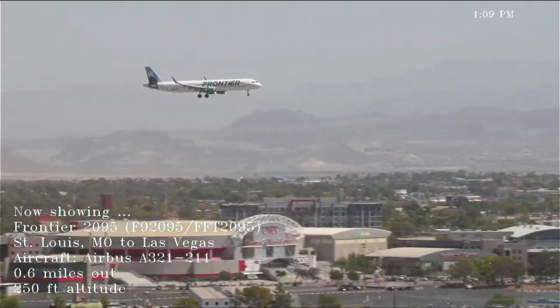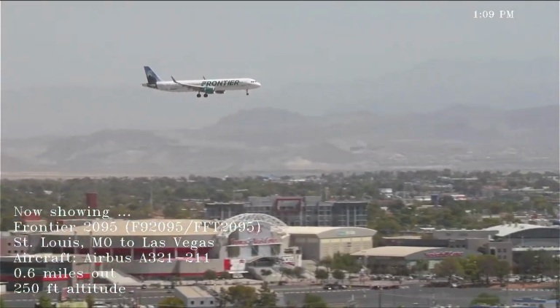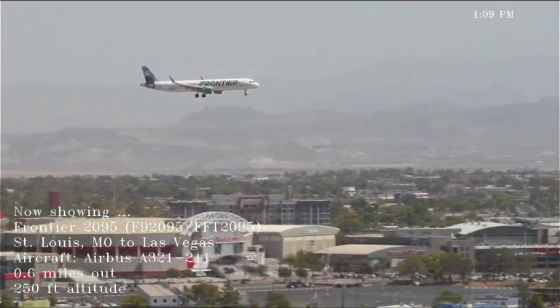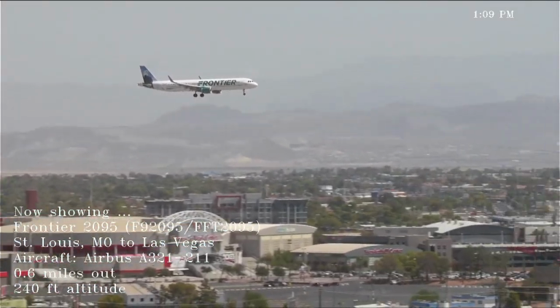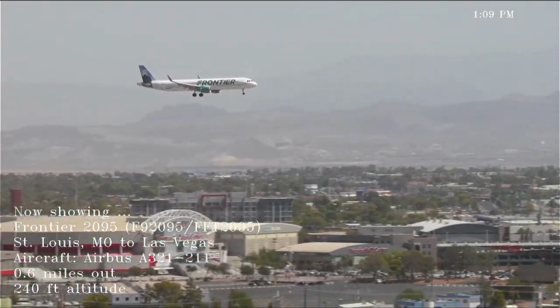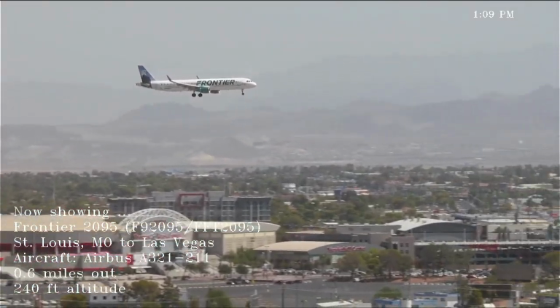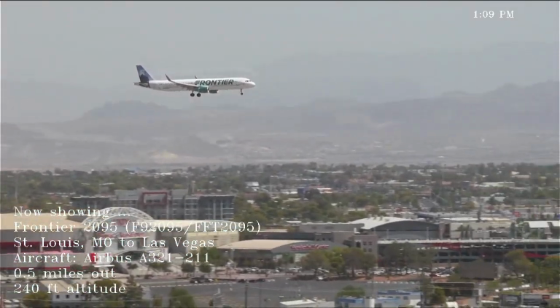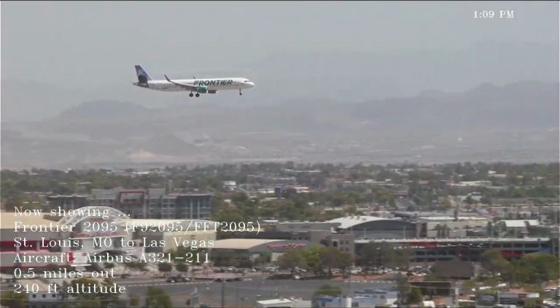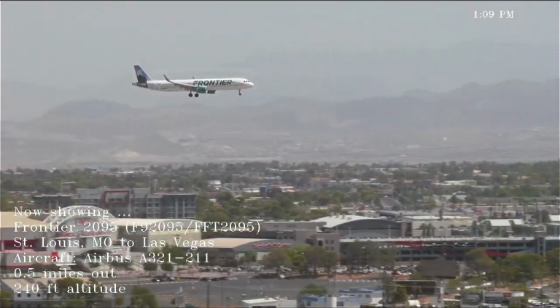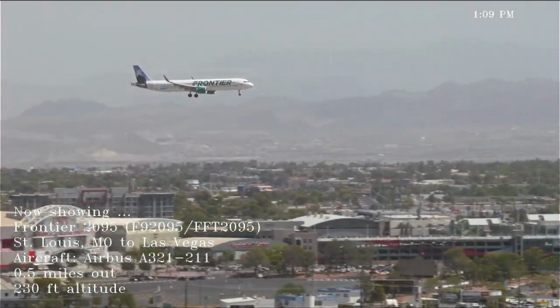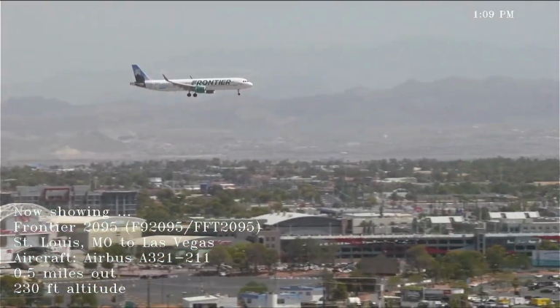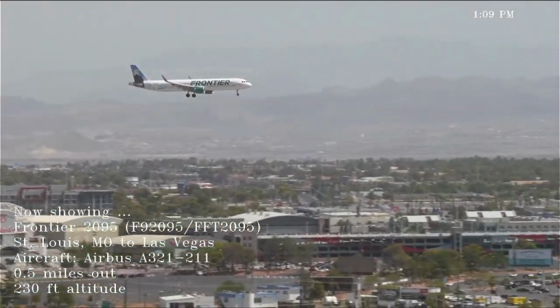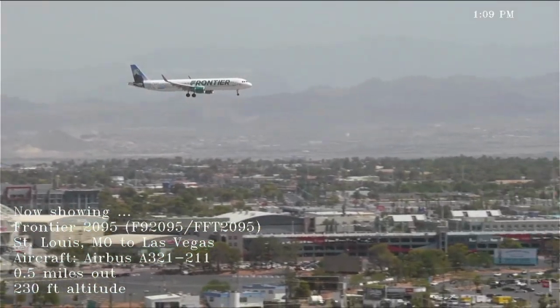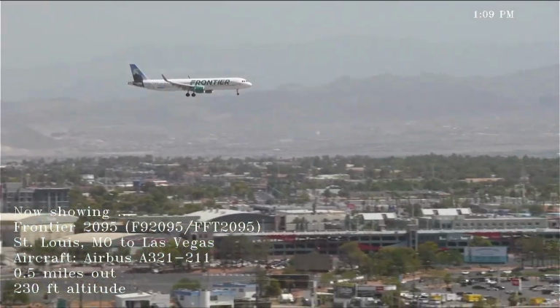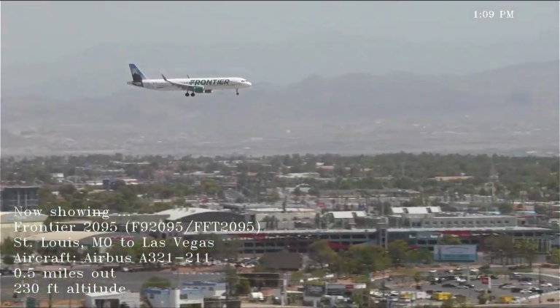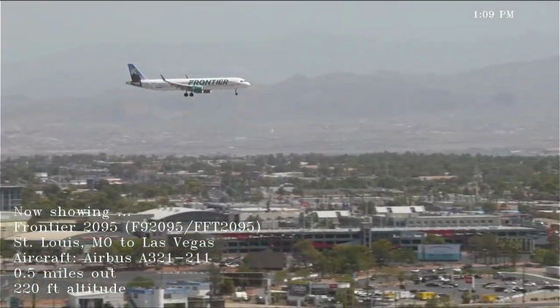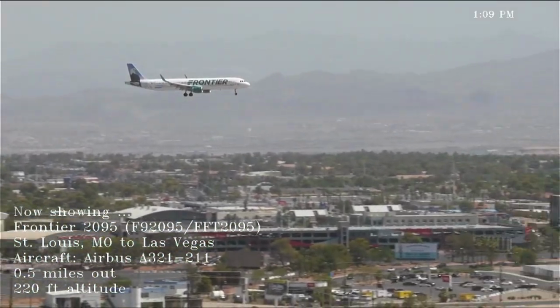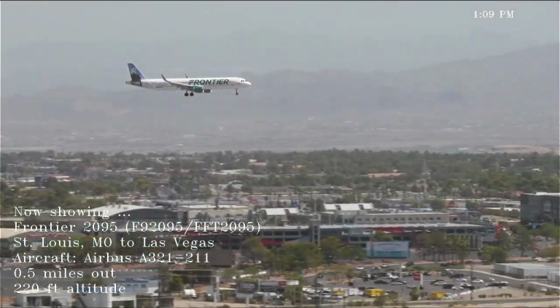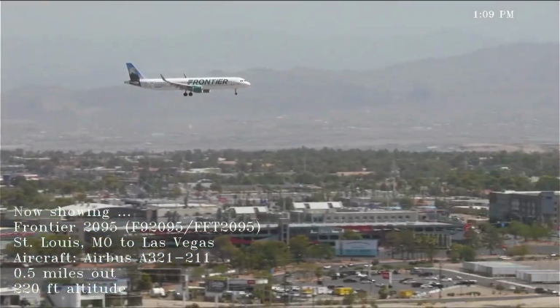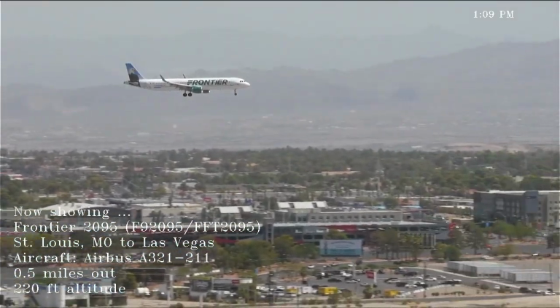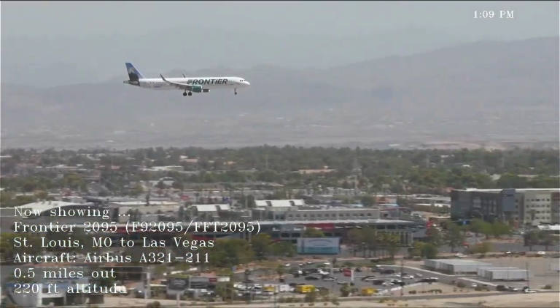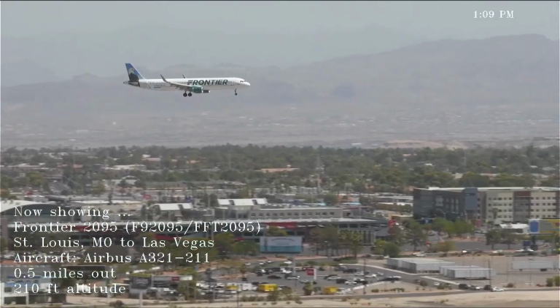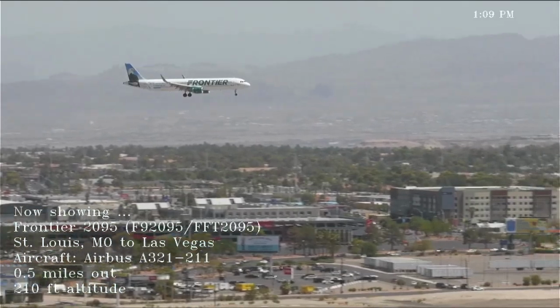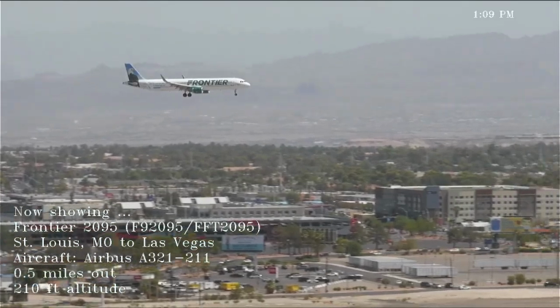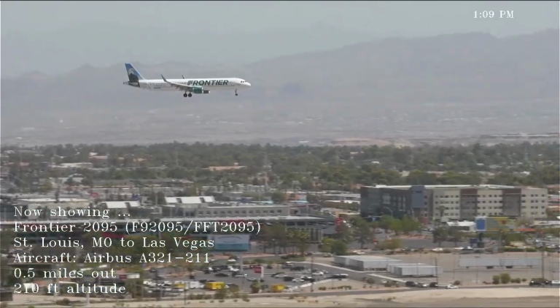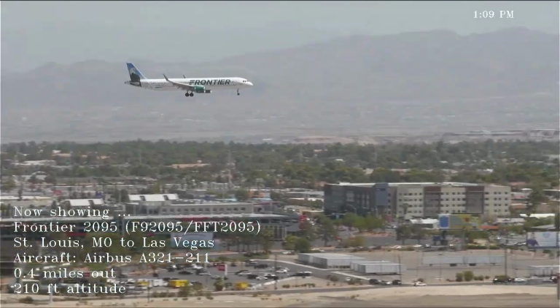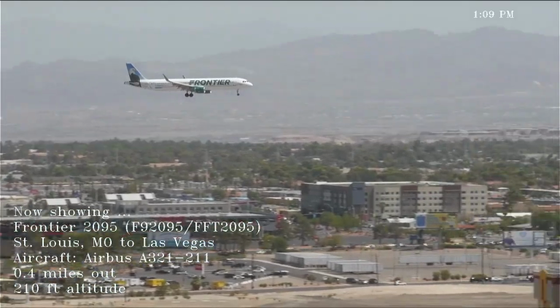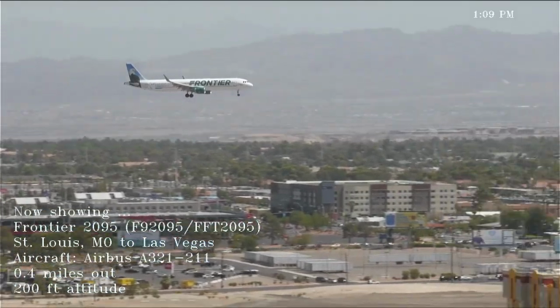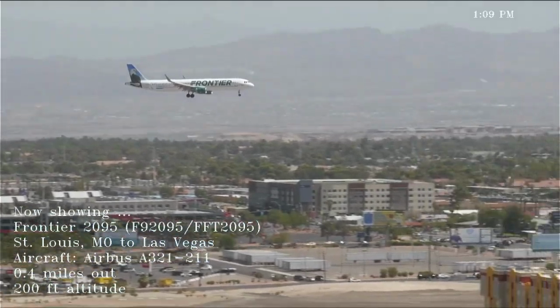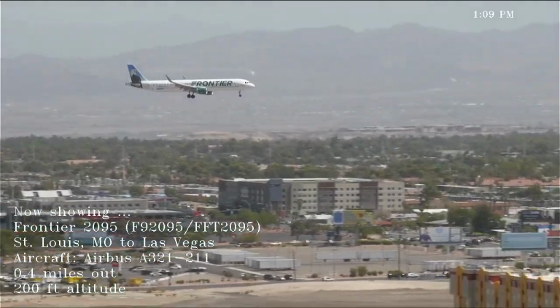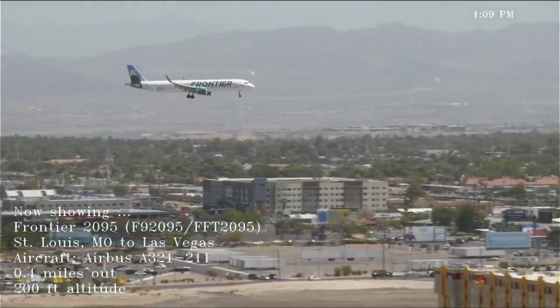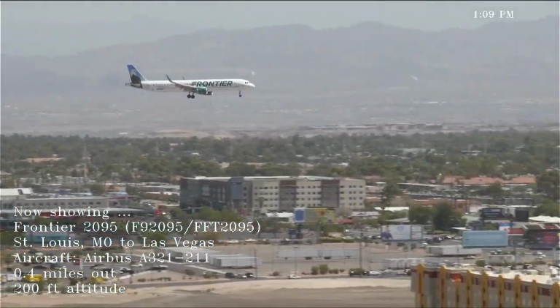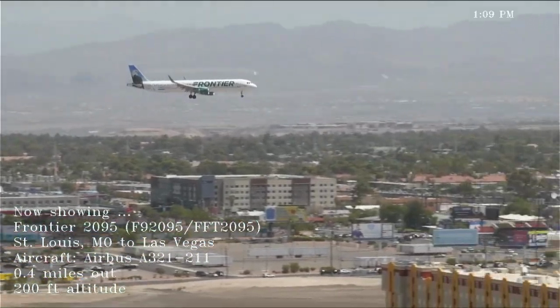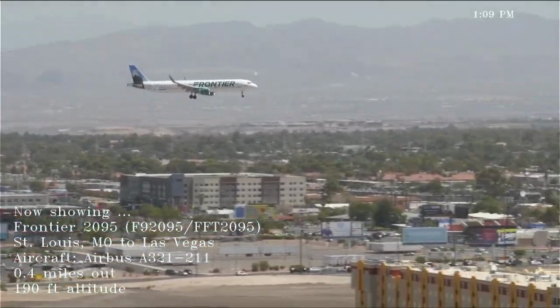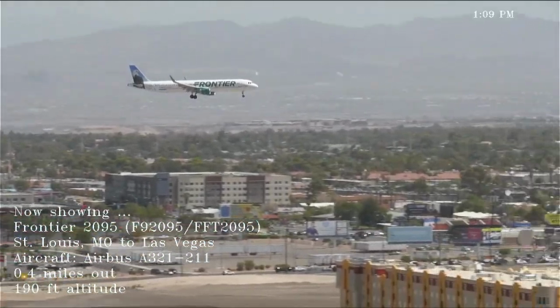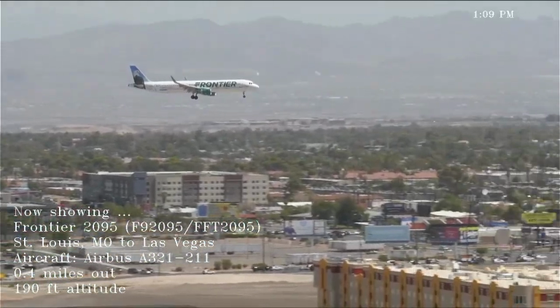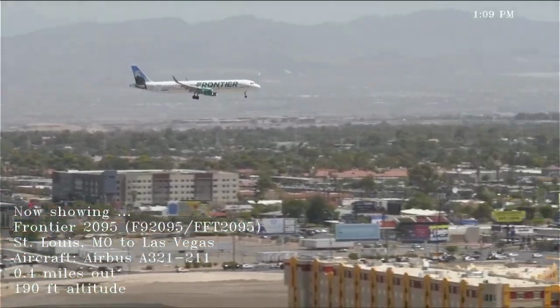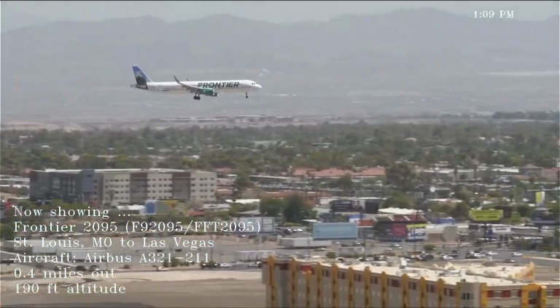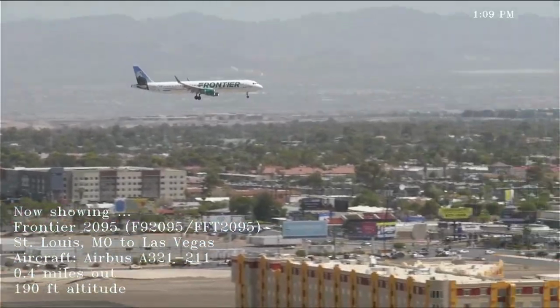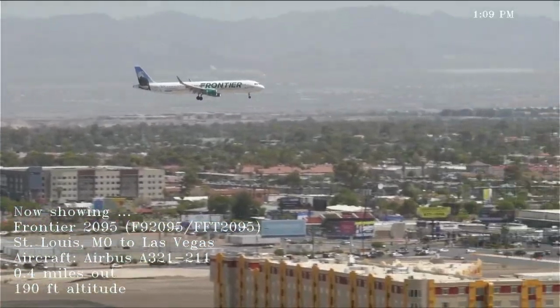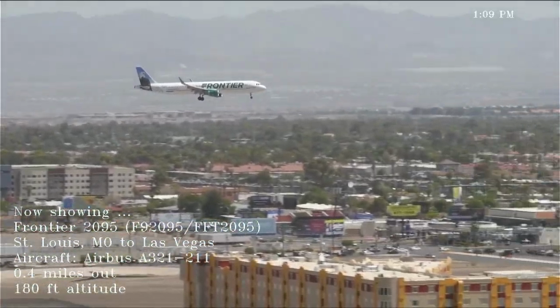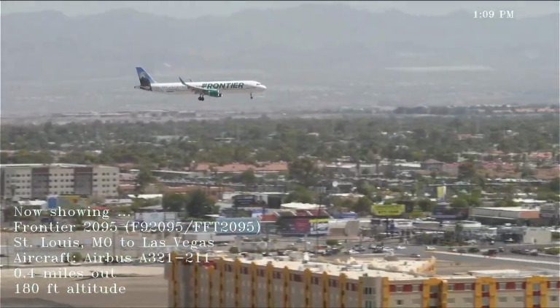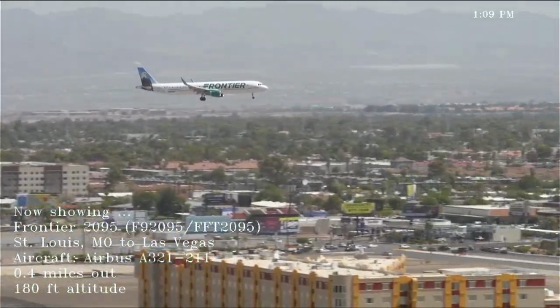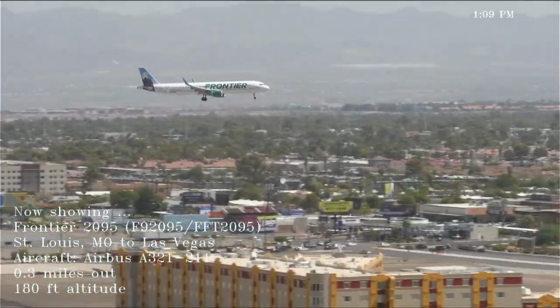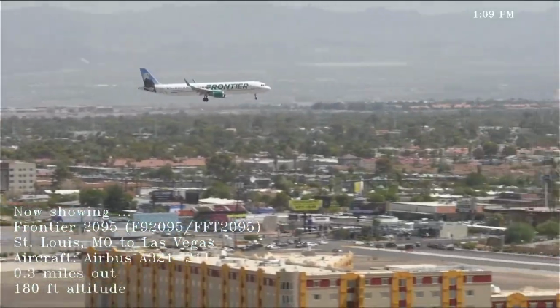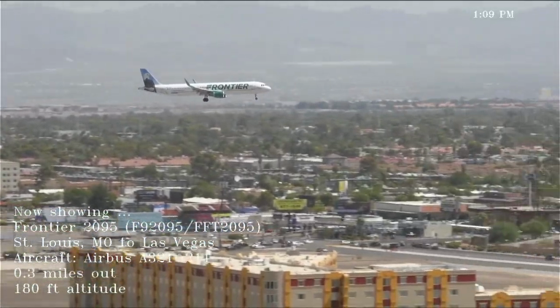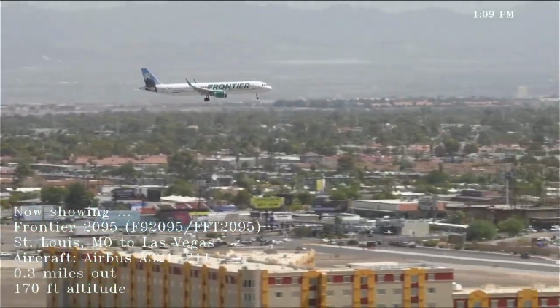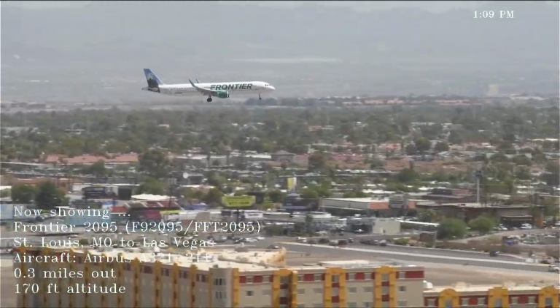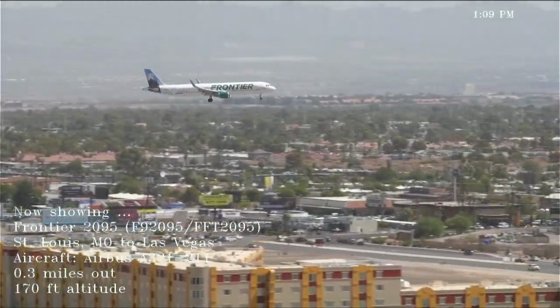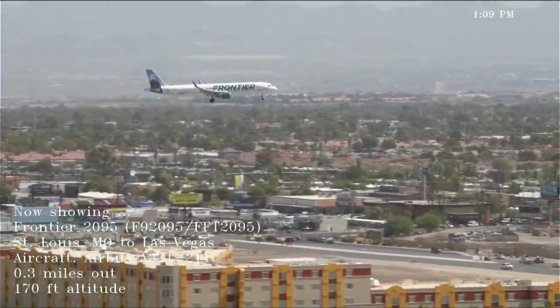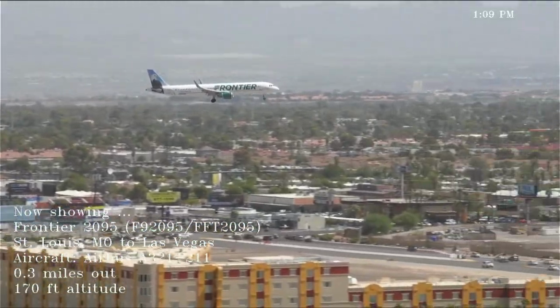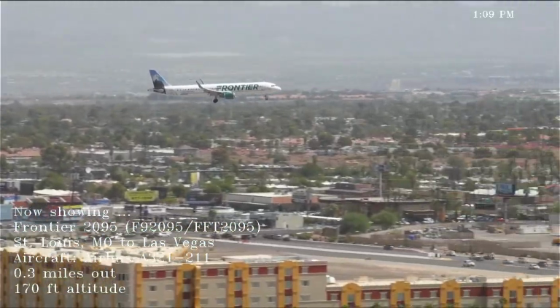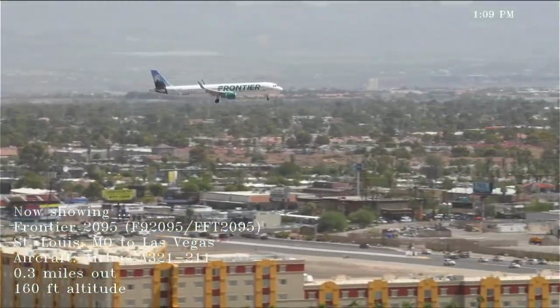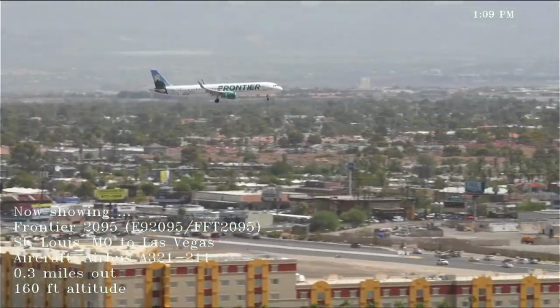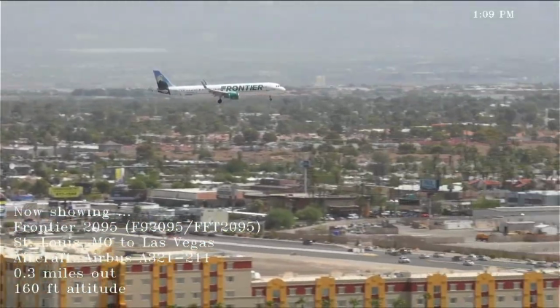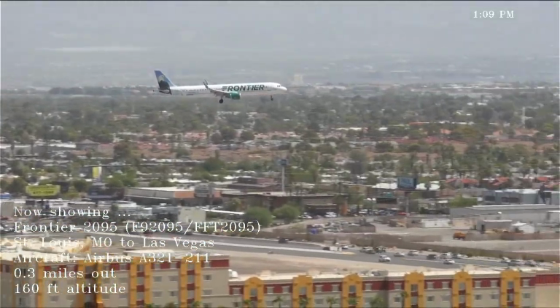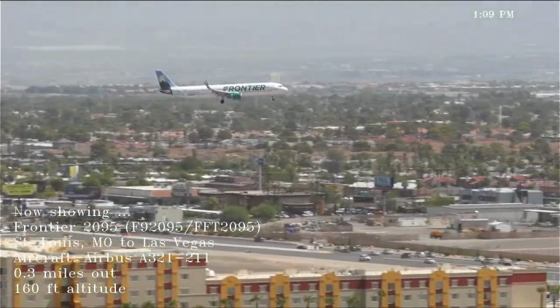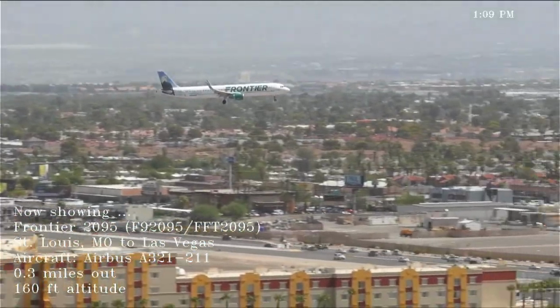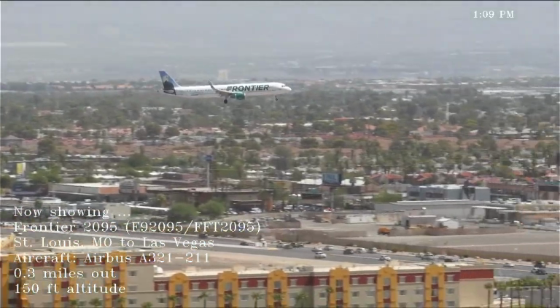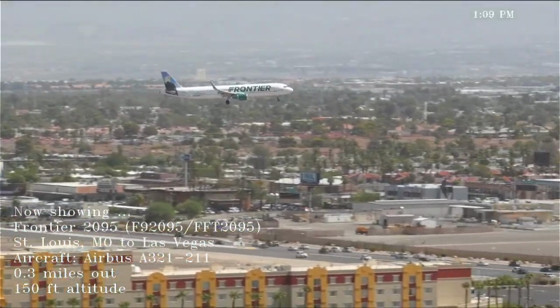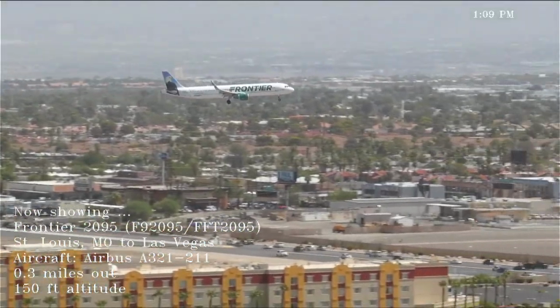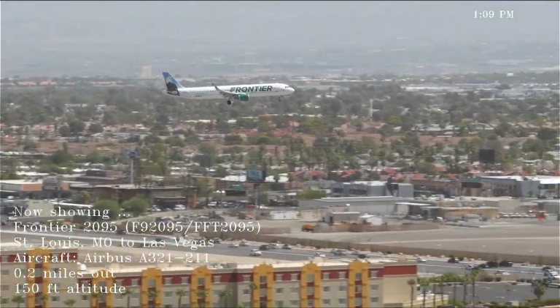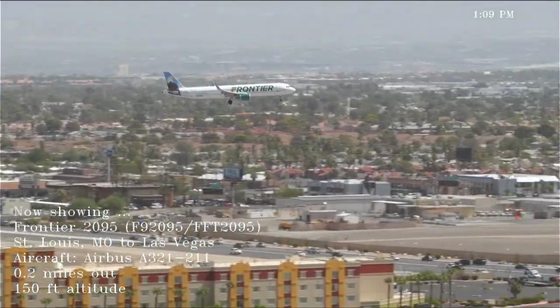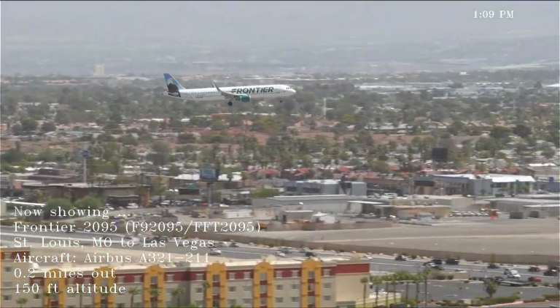WestJet 1117, Las Vegas Army, left Alpha 8, line up, runway 8 left, Alpha 8, traffic downfield. Line up runway 8 left, Alpha 8, WestJet 1117.